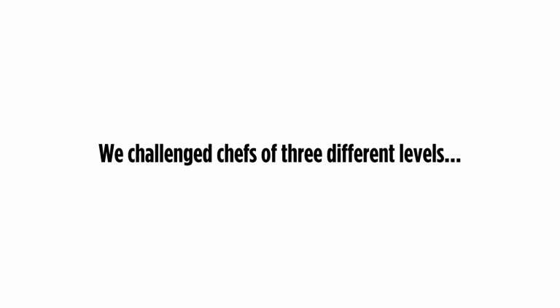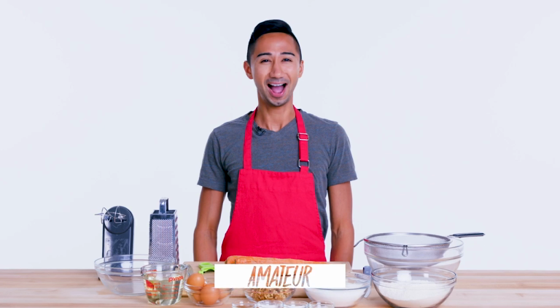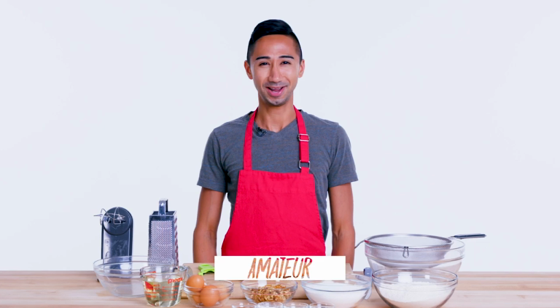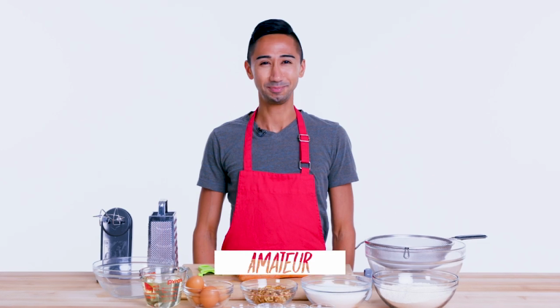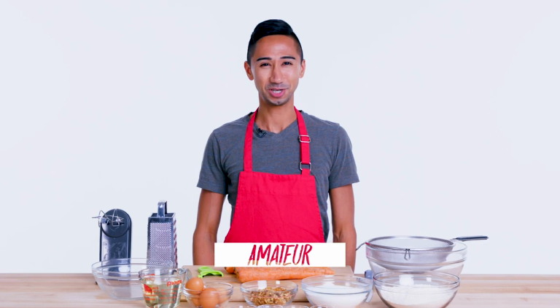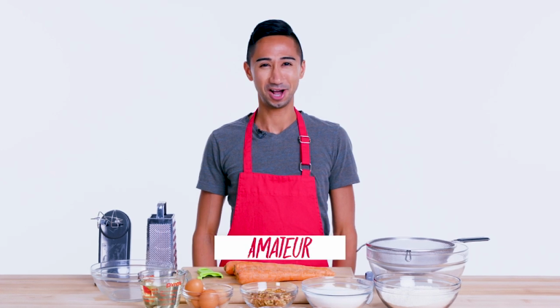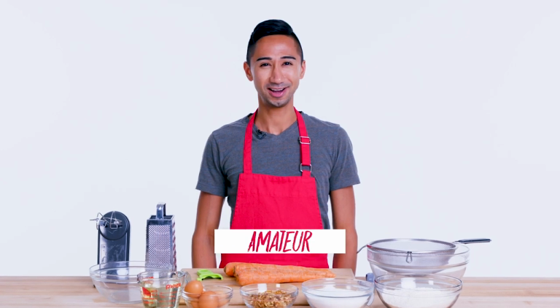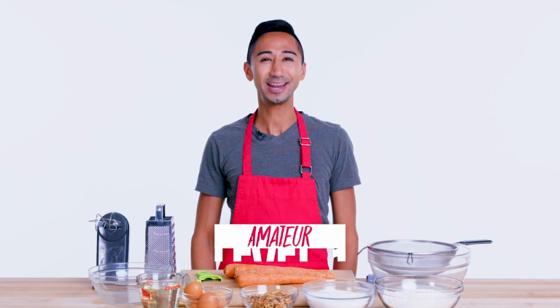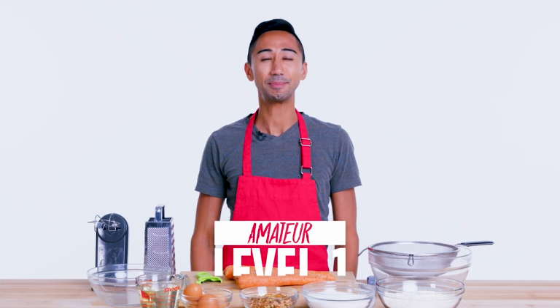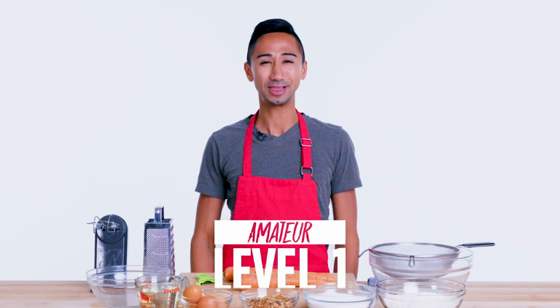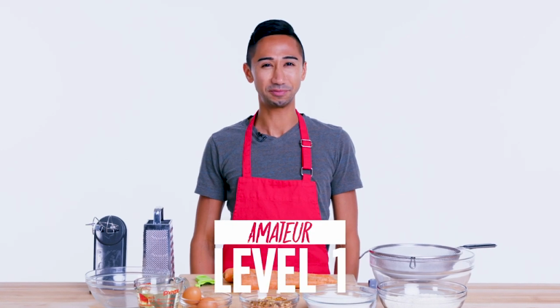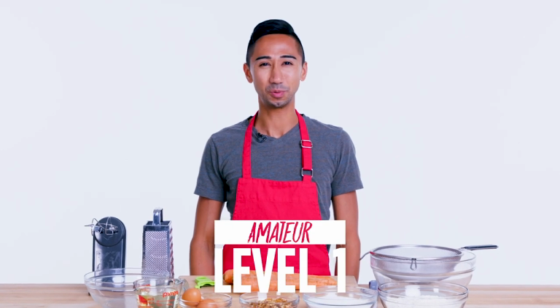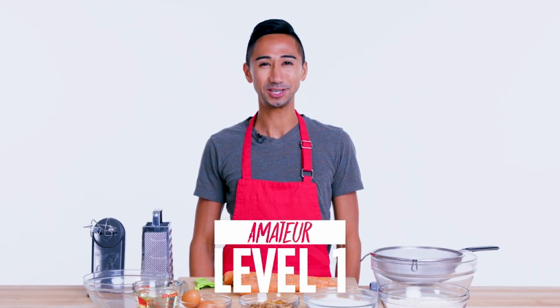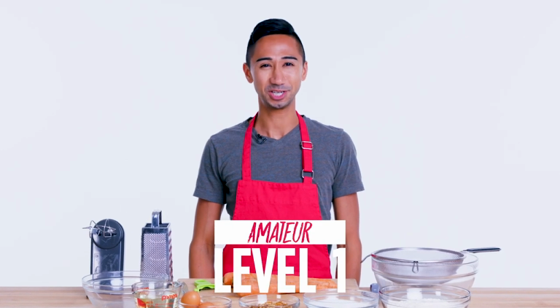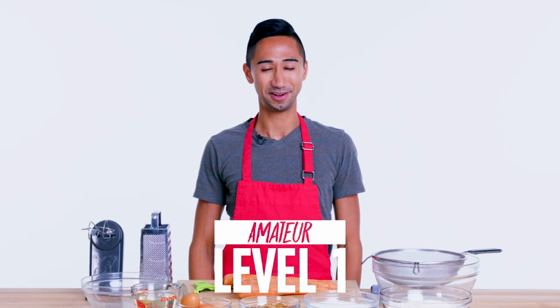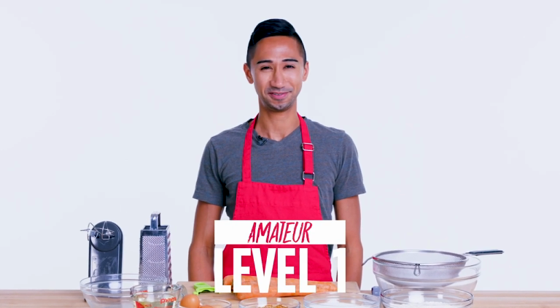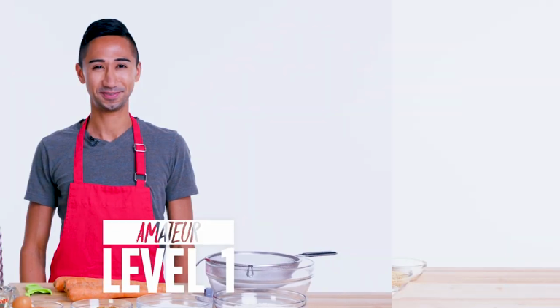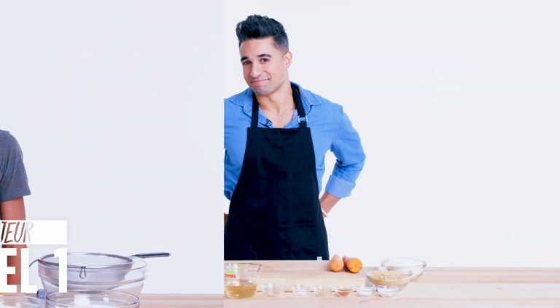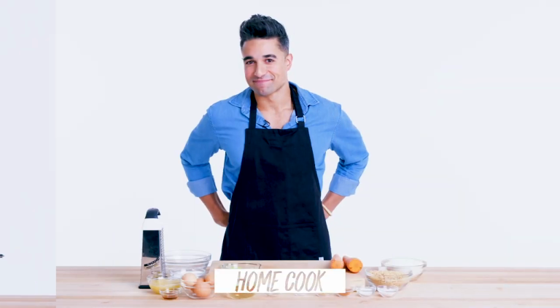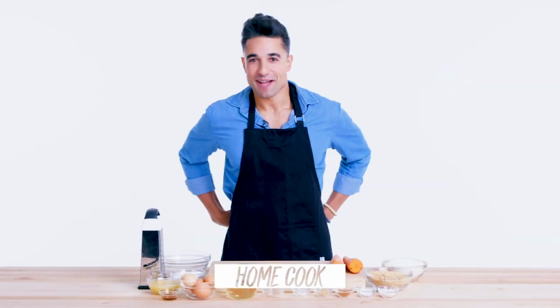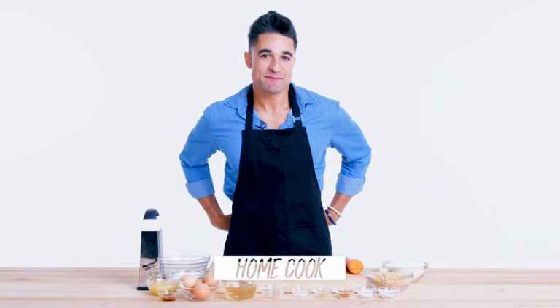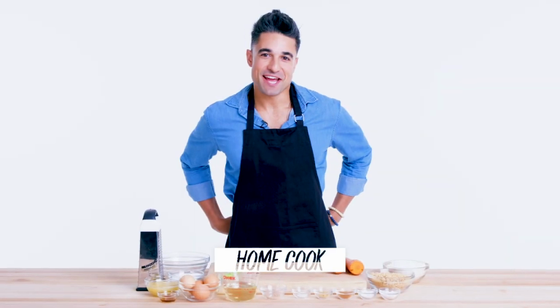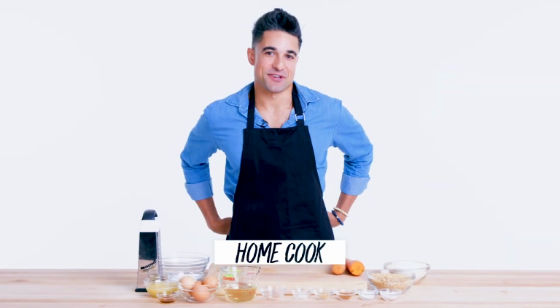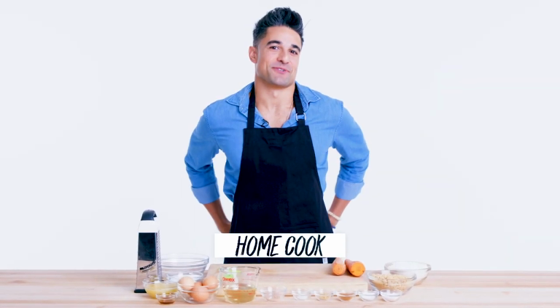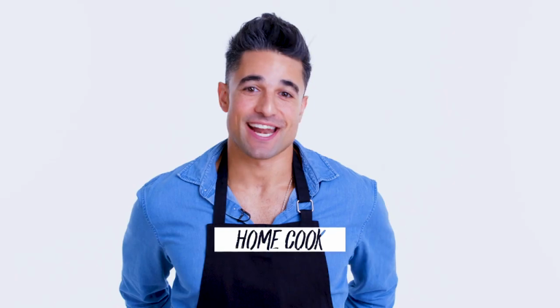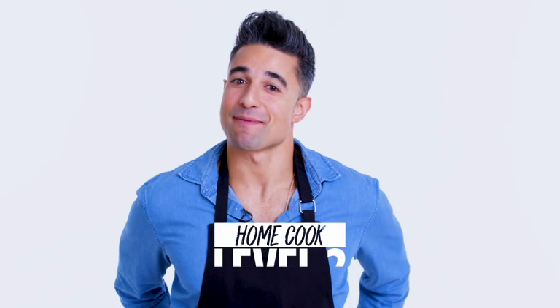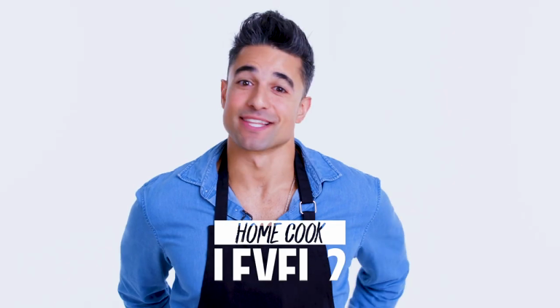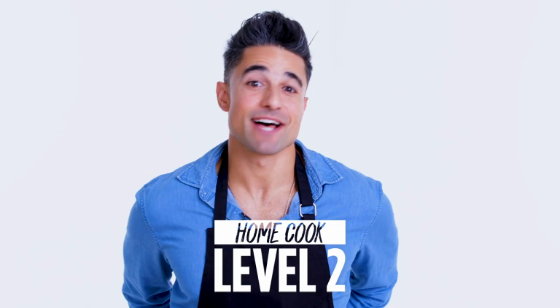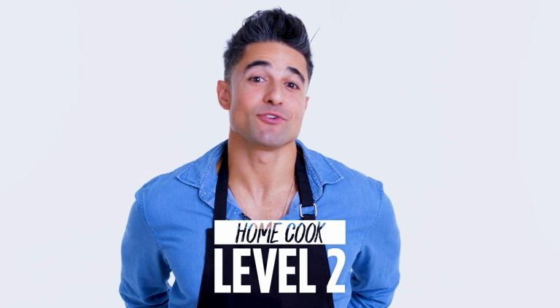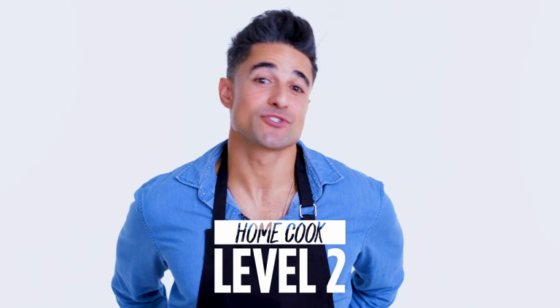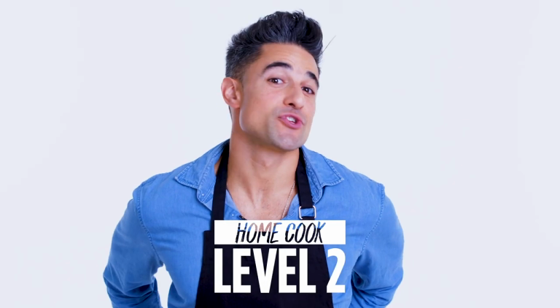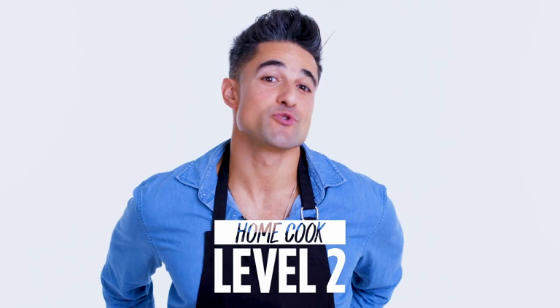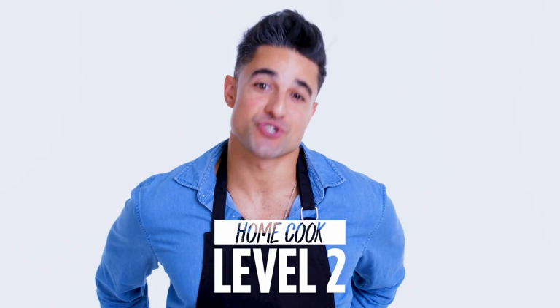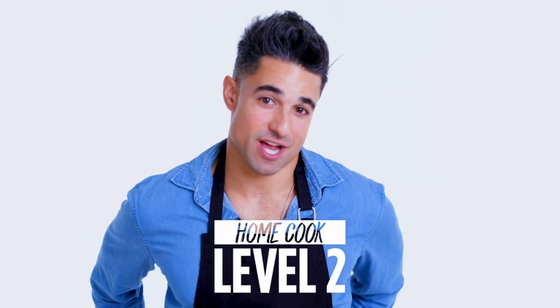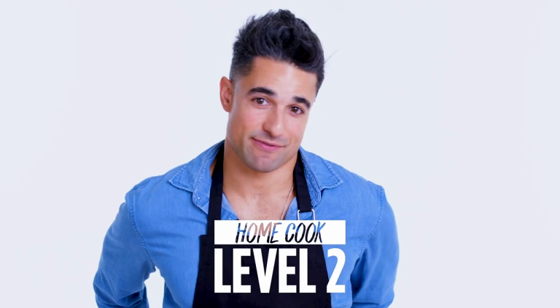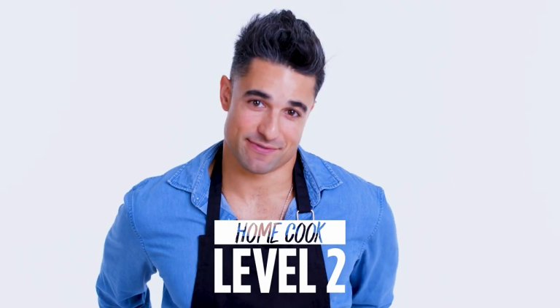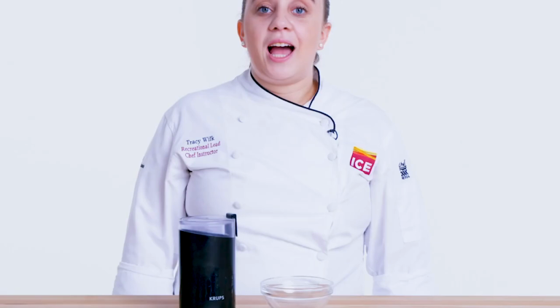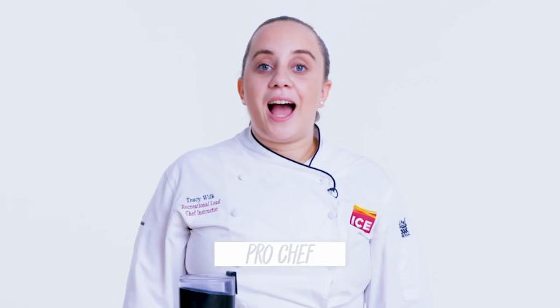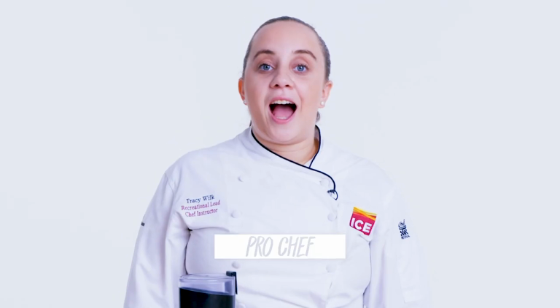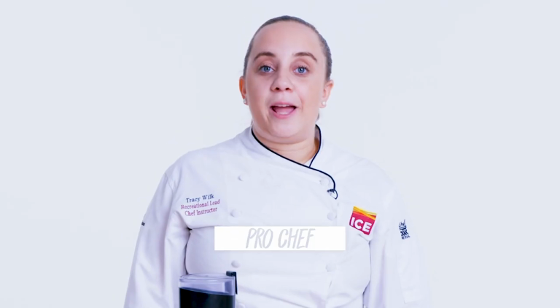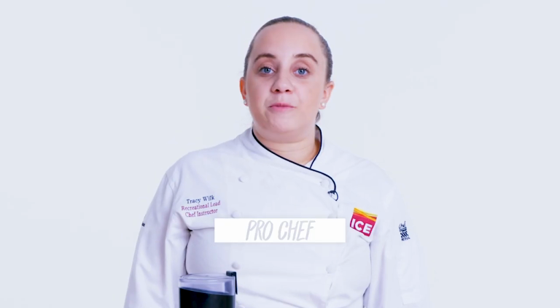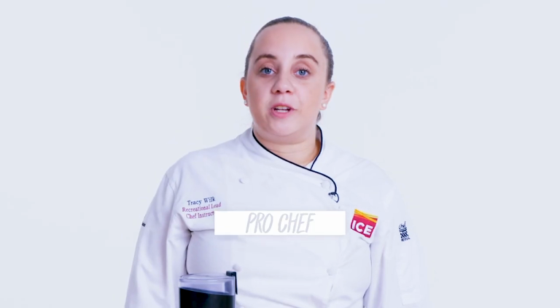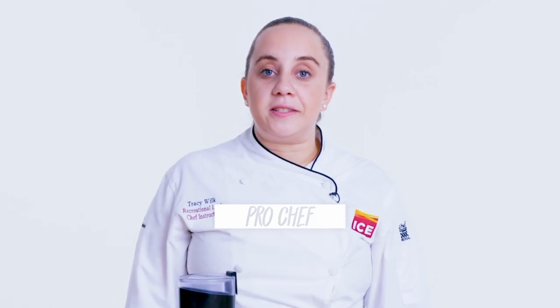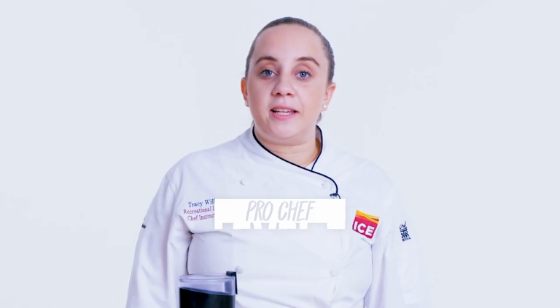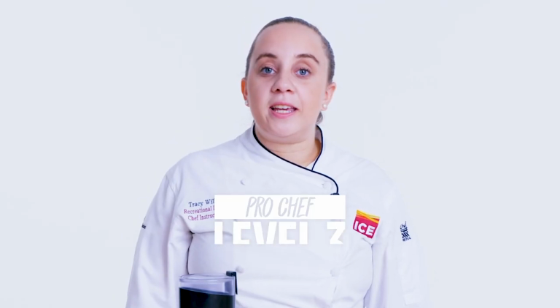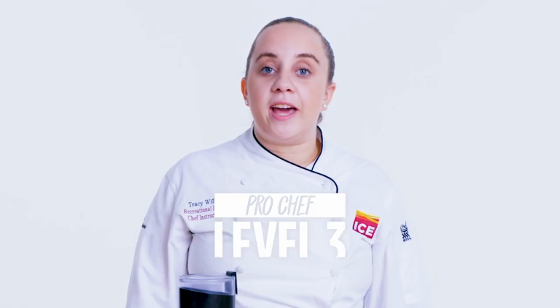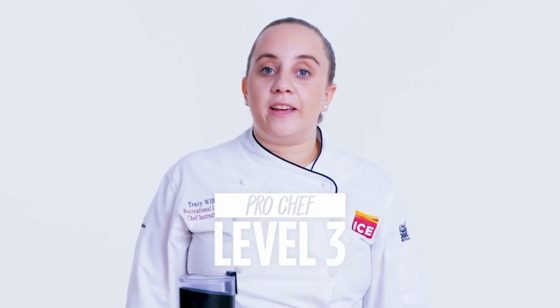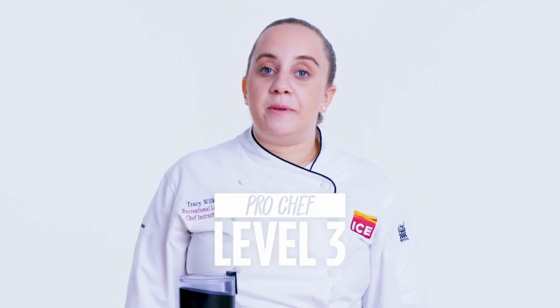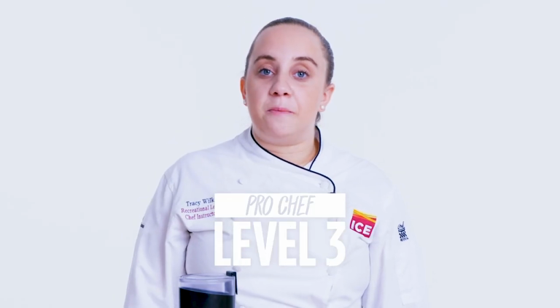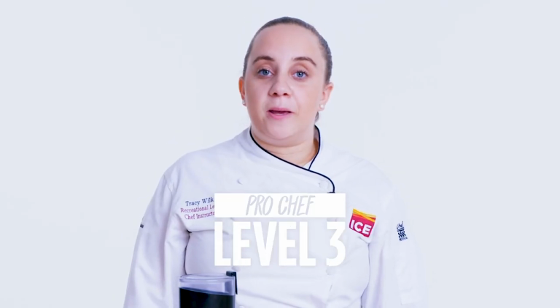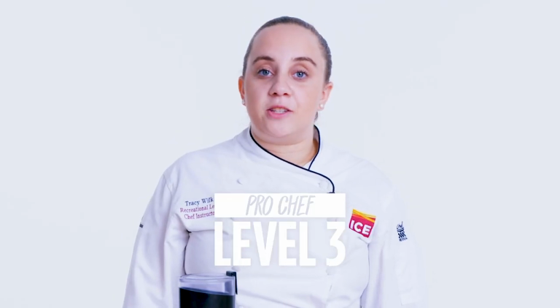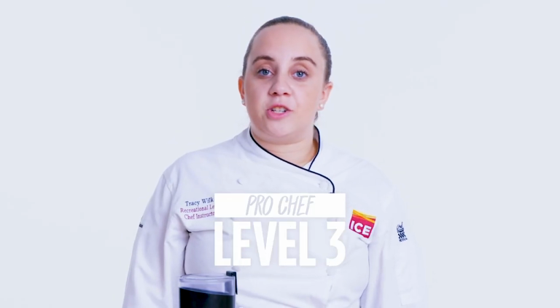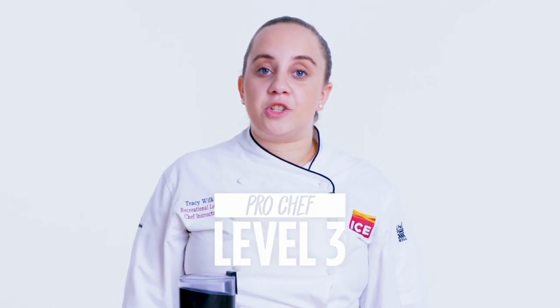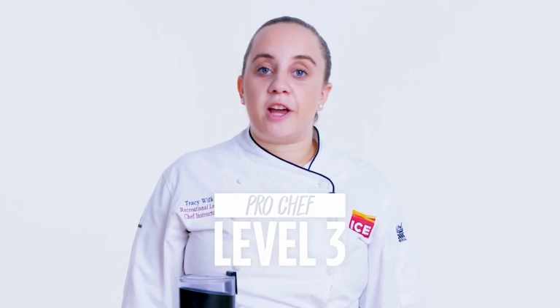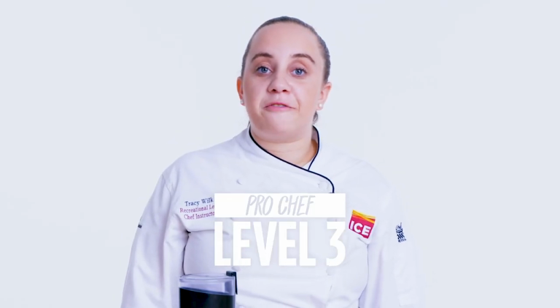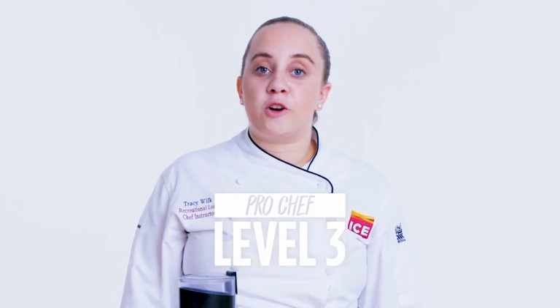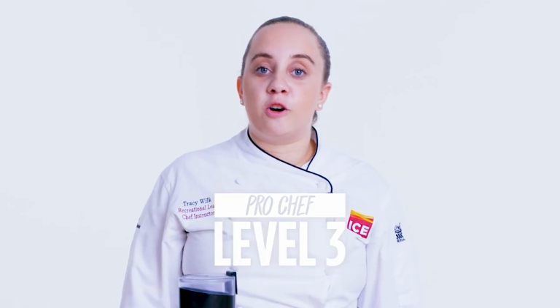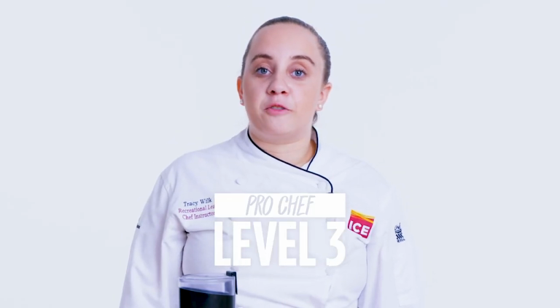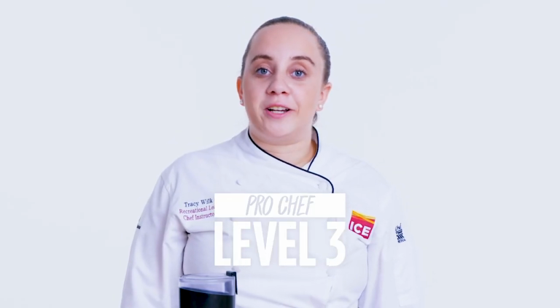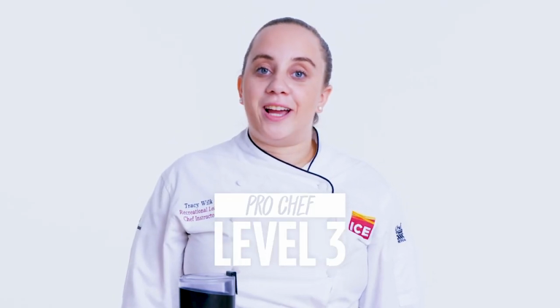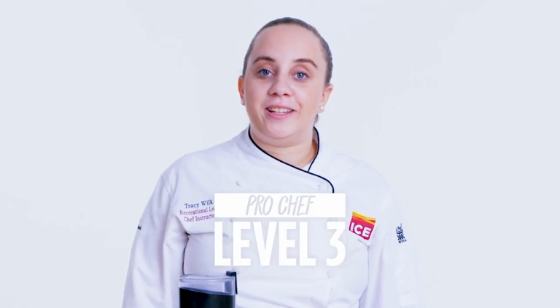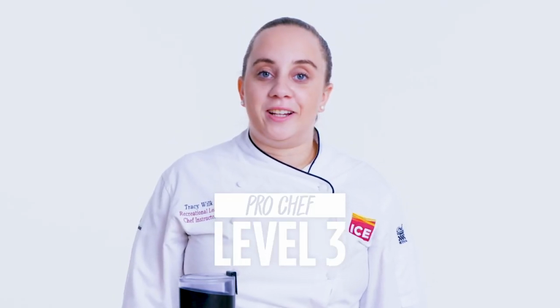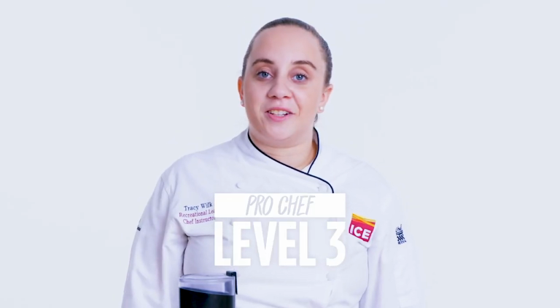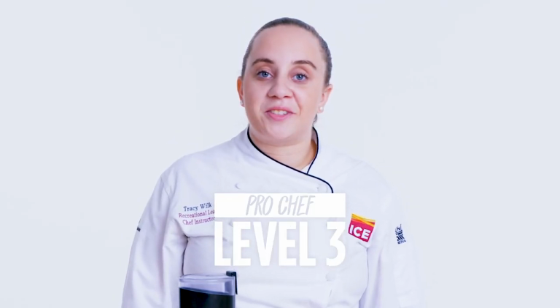Hi, I'm John, and I'm a level one chef. I'm Daniel, and I'm a level two chef. I'm Tracy, and I've been a pastry chef for over nine years.